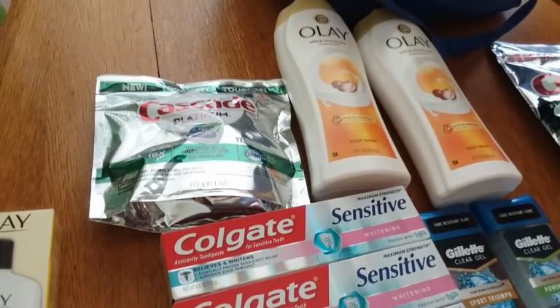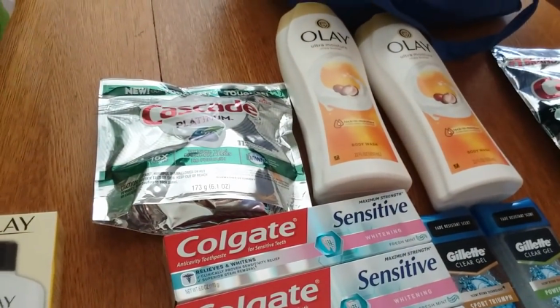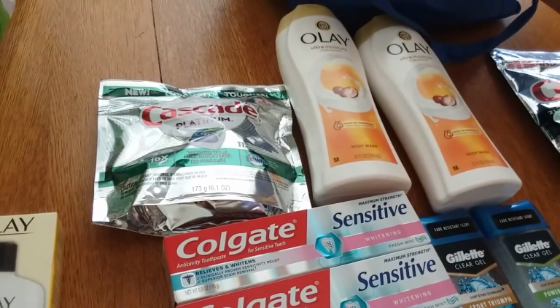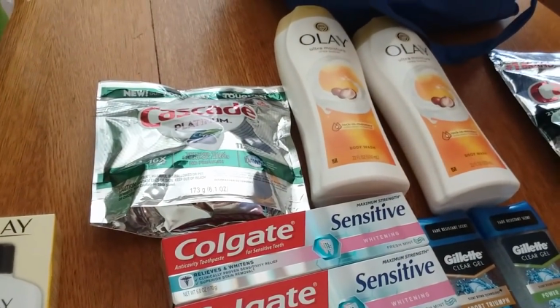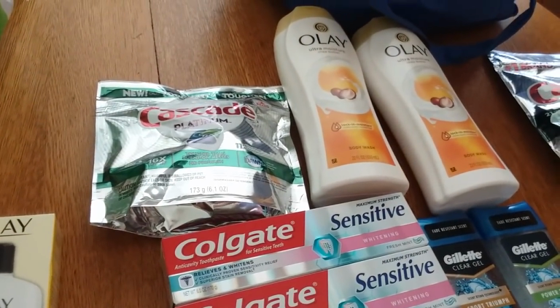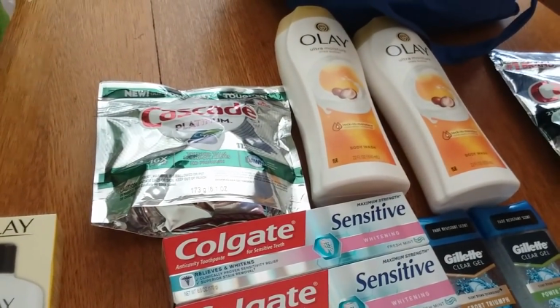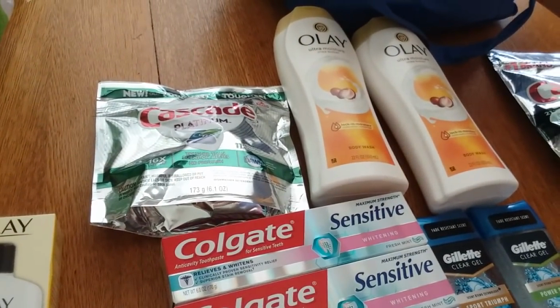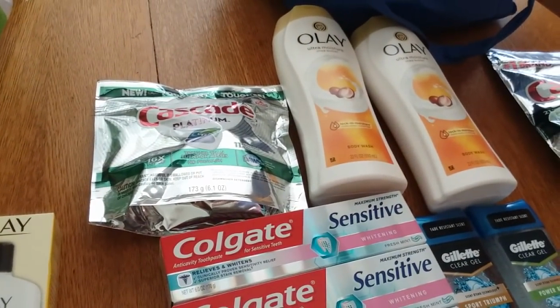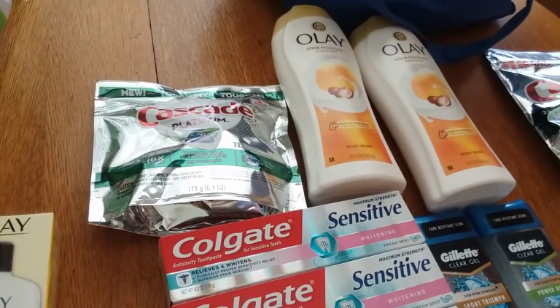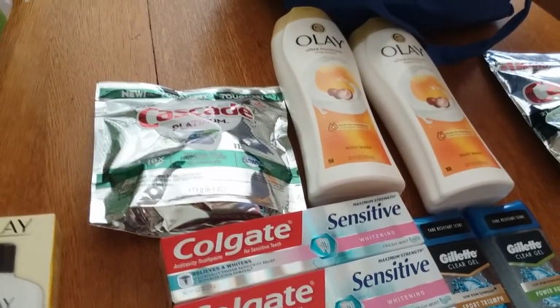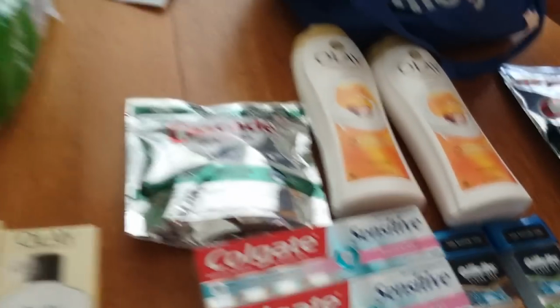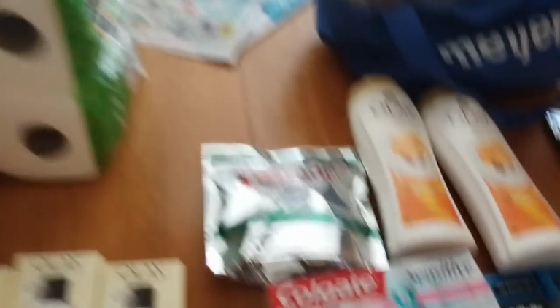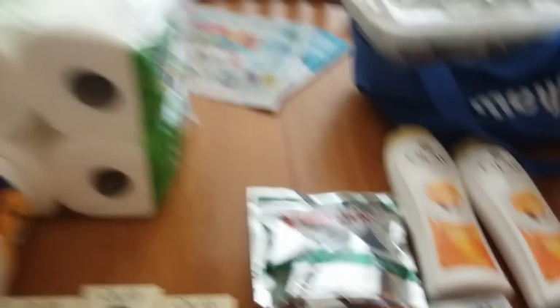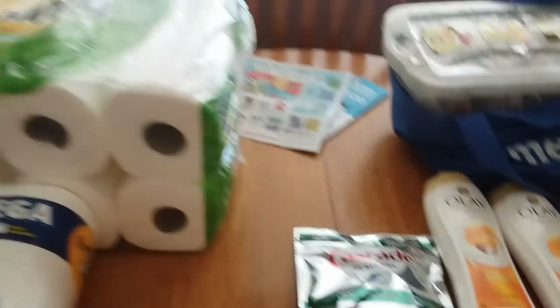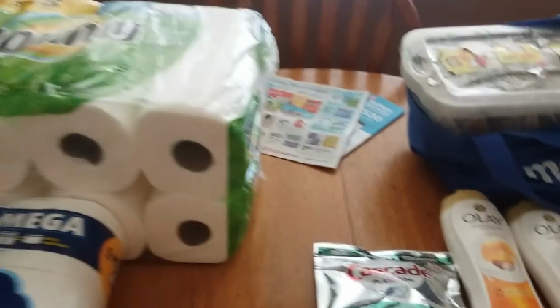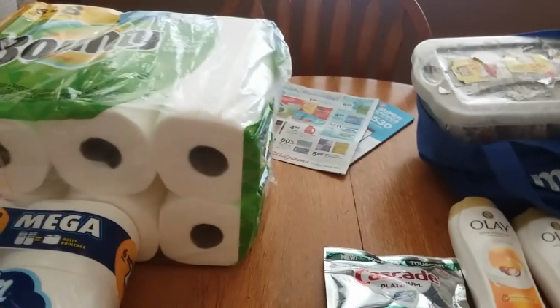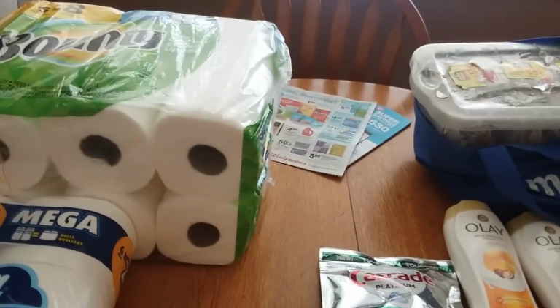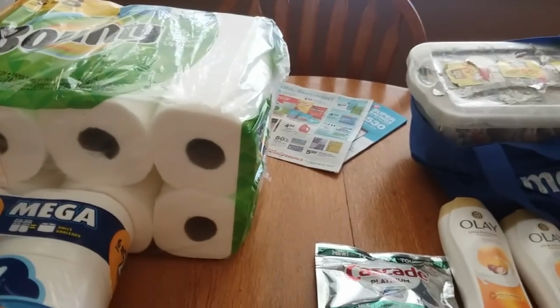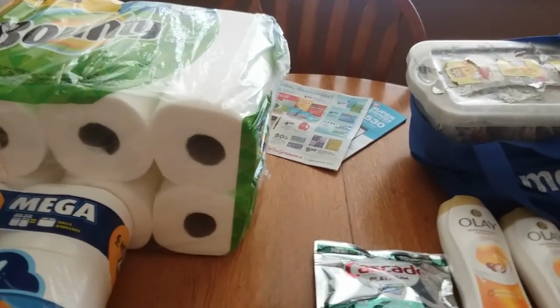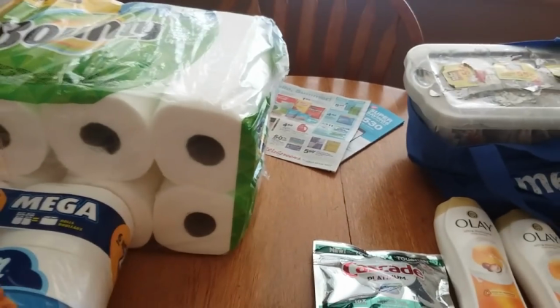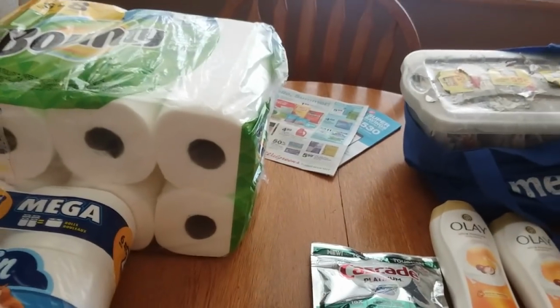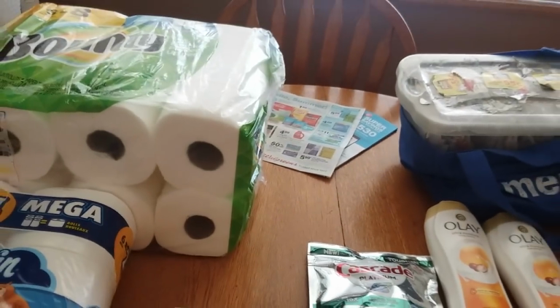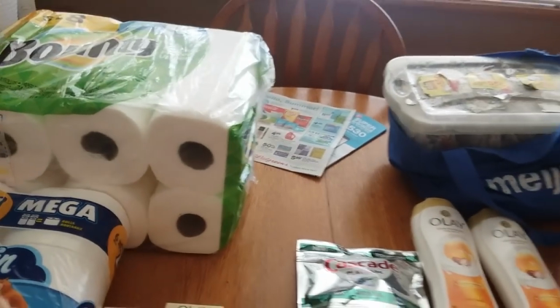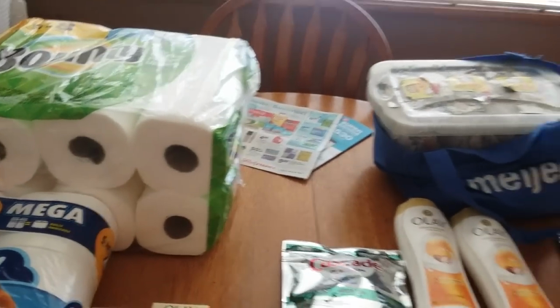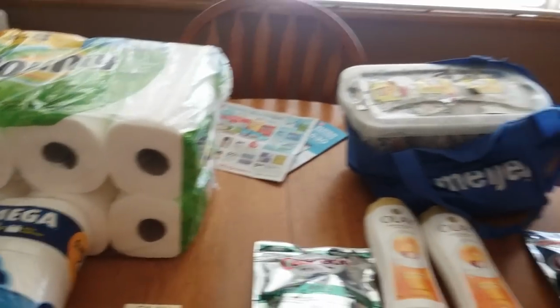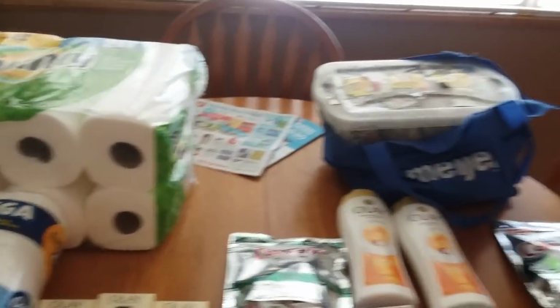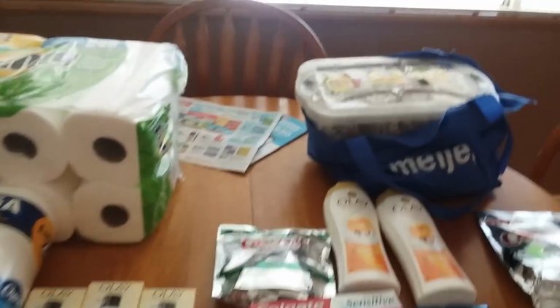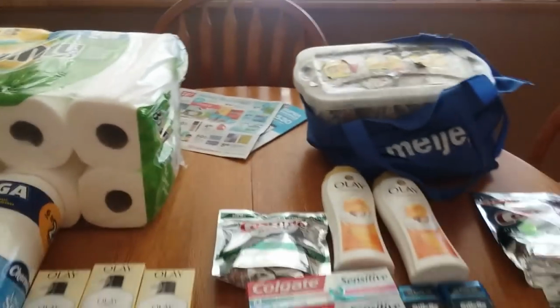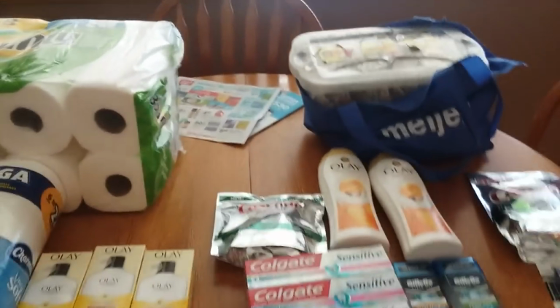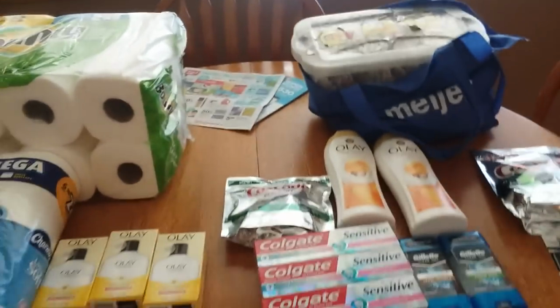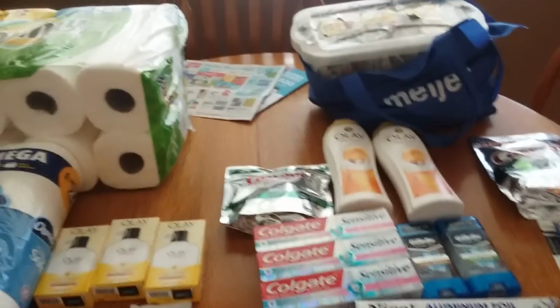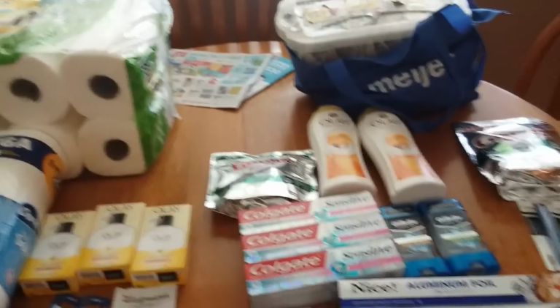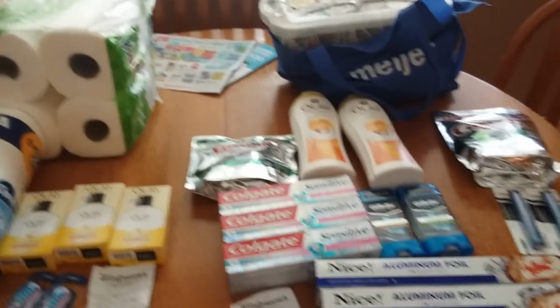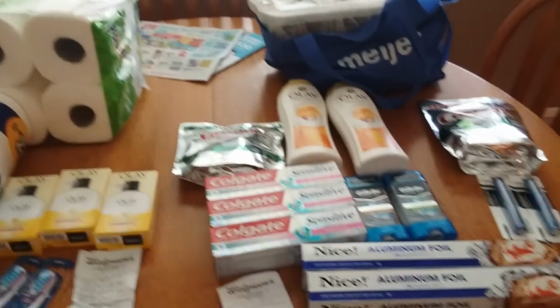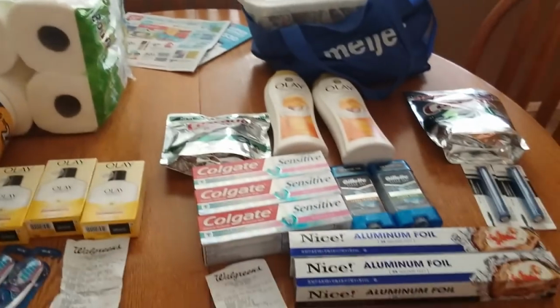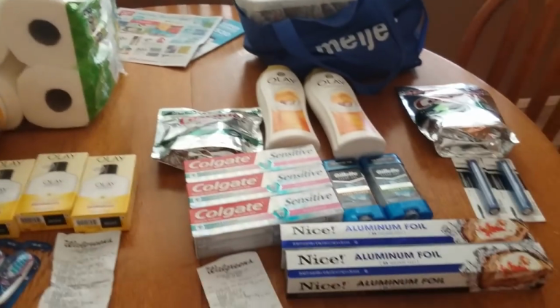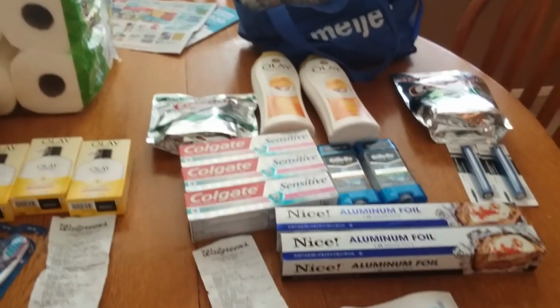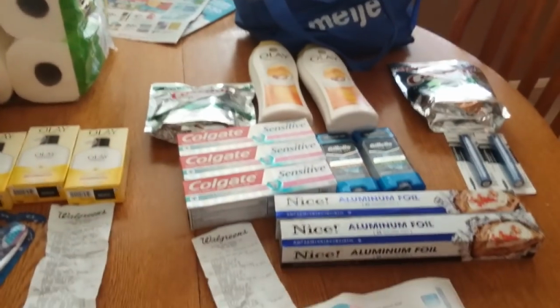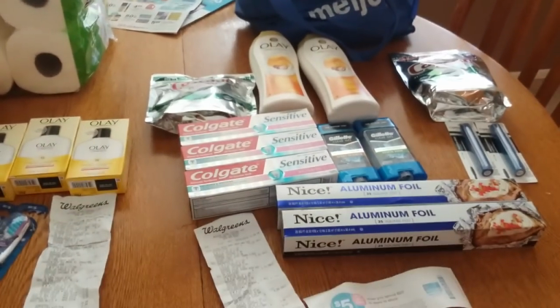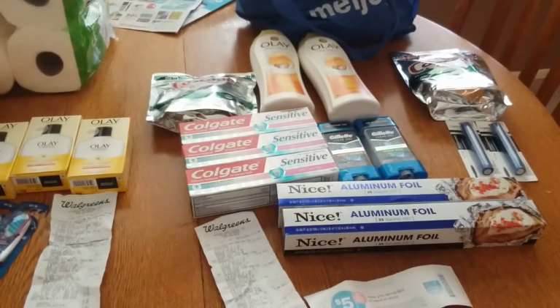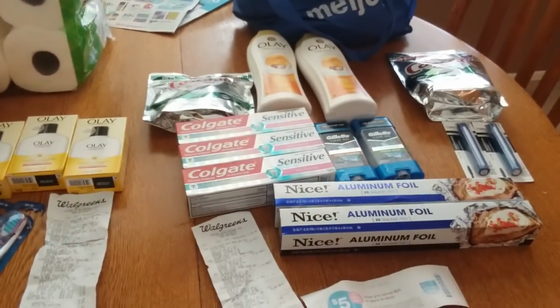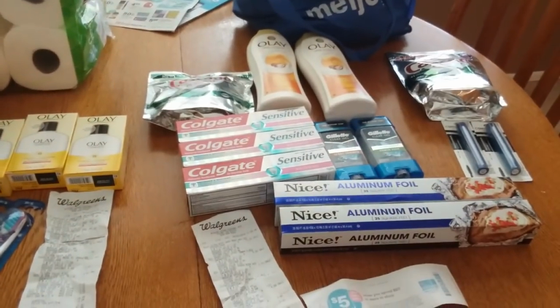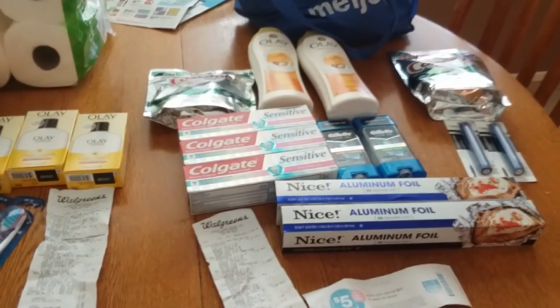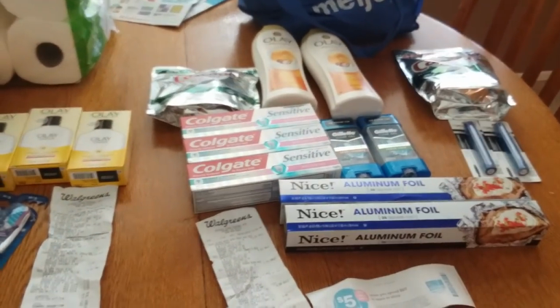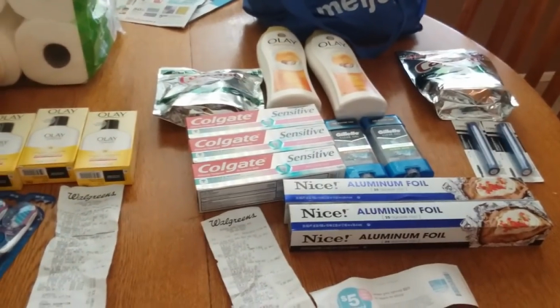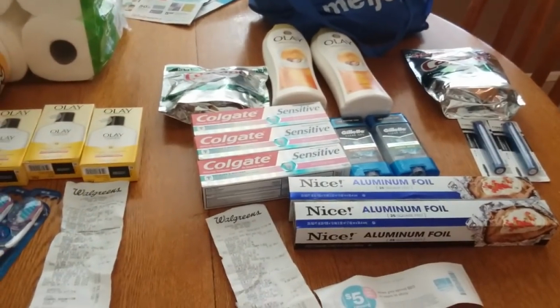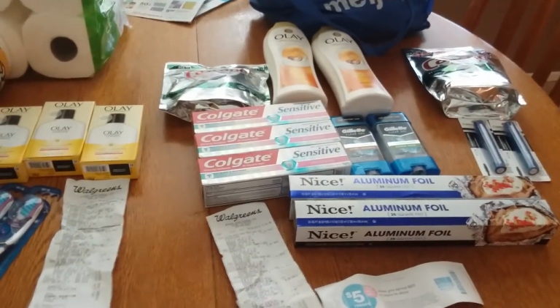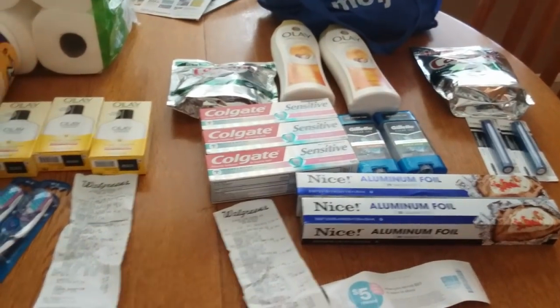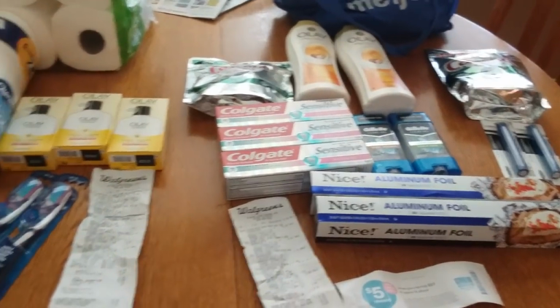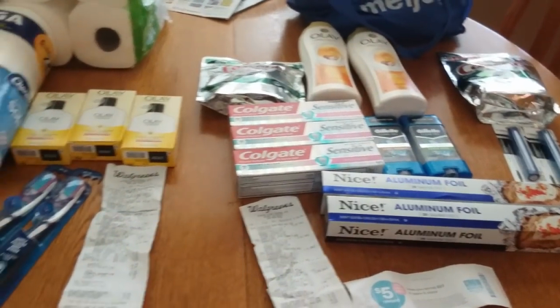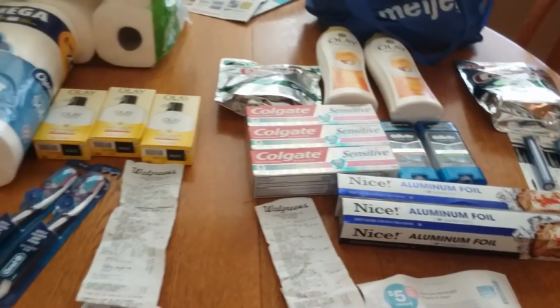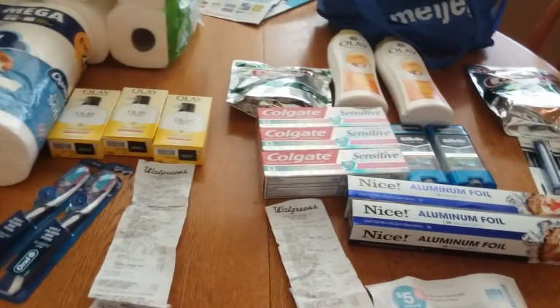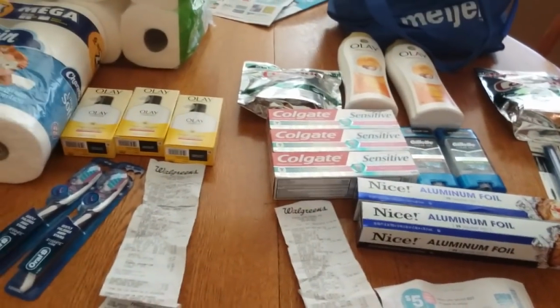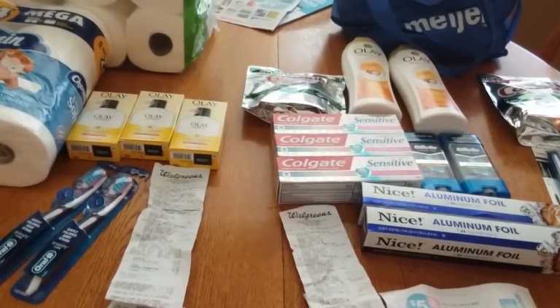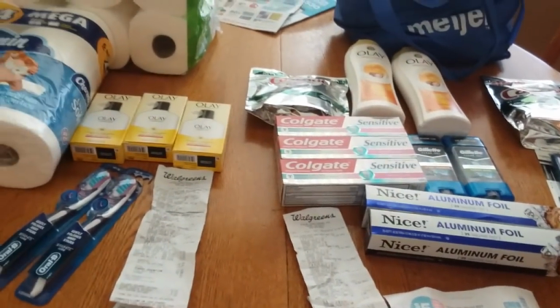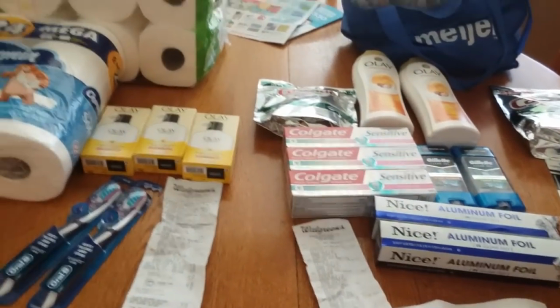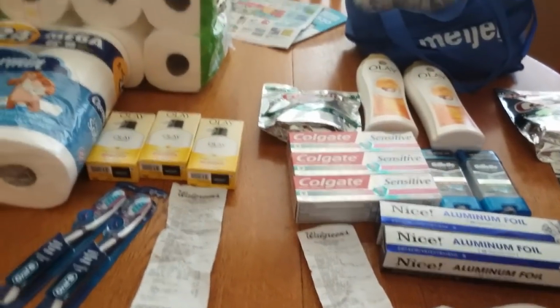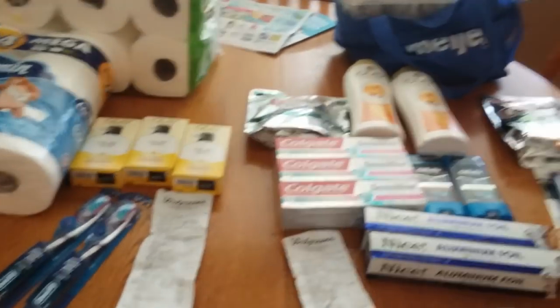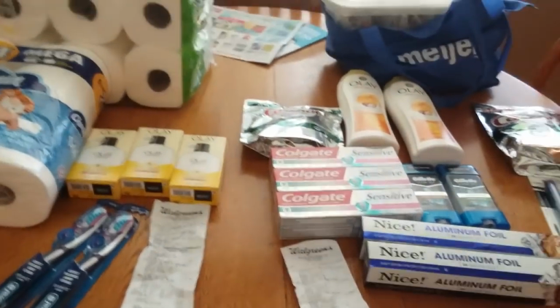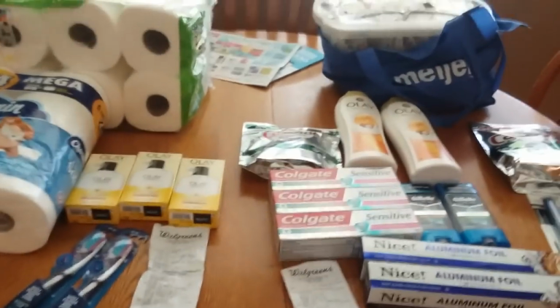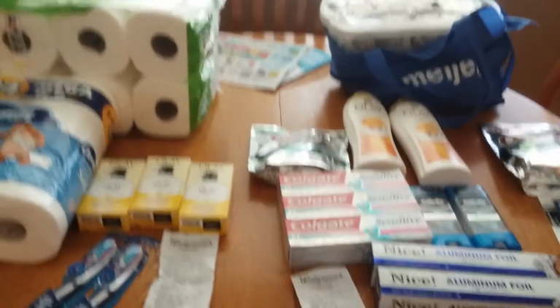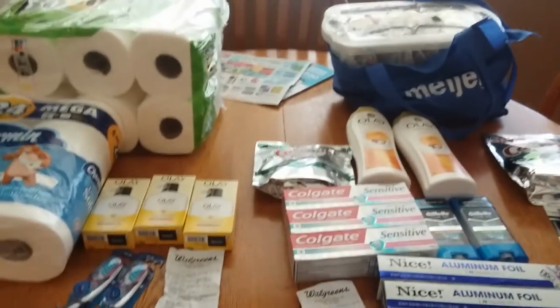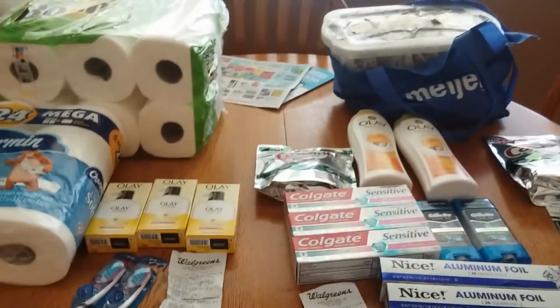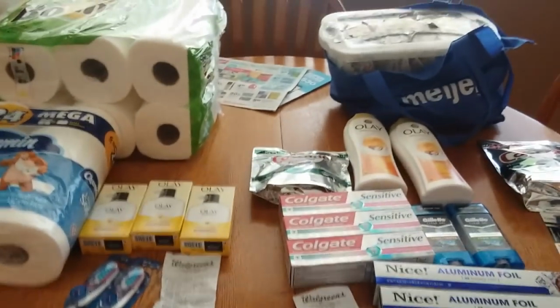Spending $35 but getting 30,000 points back plus $5 from Ibotta makes all this free in my eyes. And I got the Cascade that I needed and the paper towels that I desperately needed. So yeah, that's what I did today at Rite Aid and Walgreens.